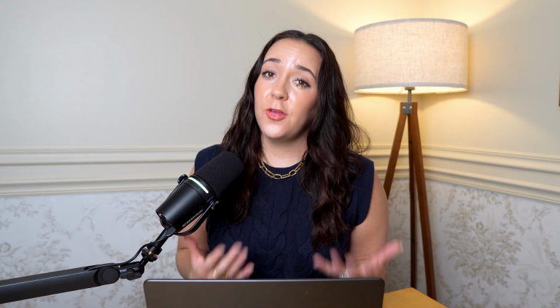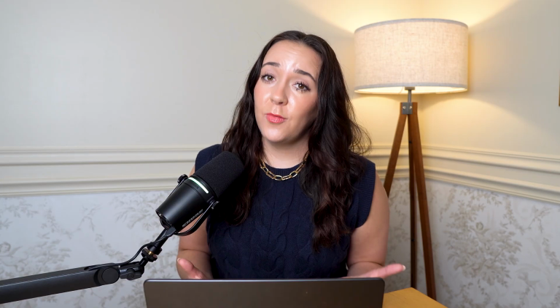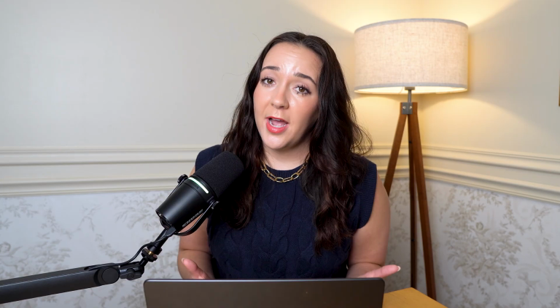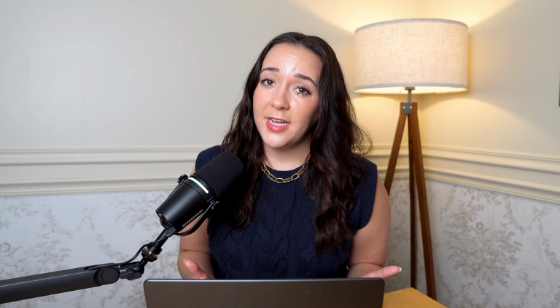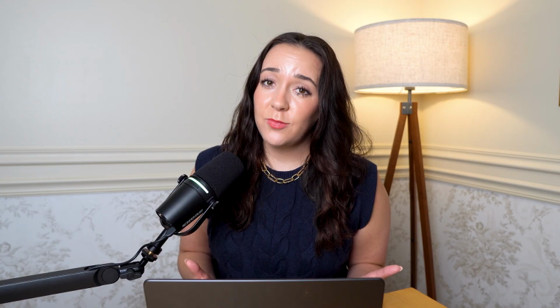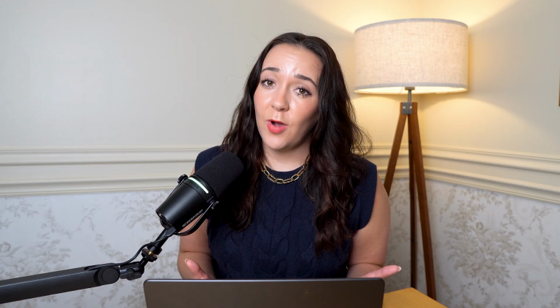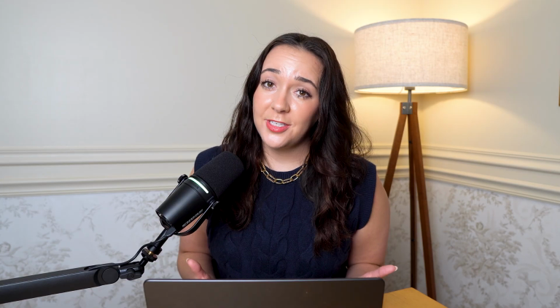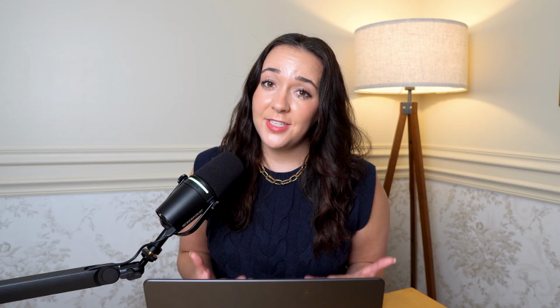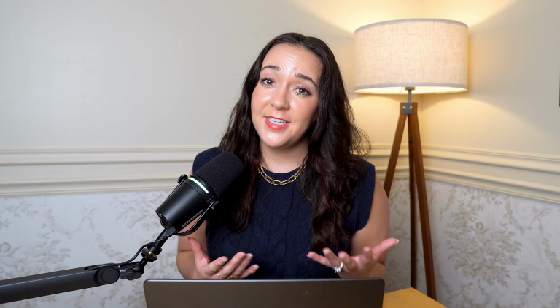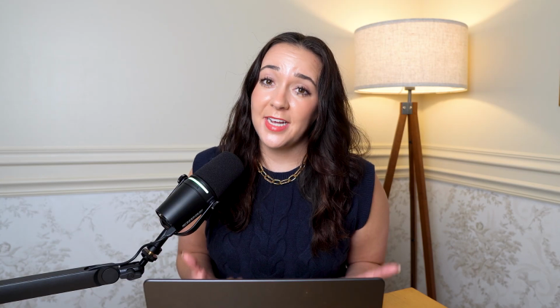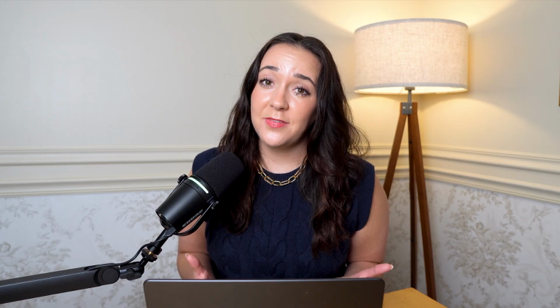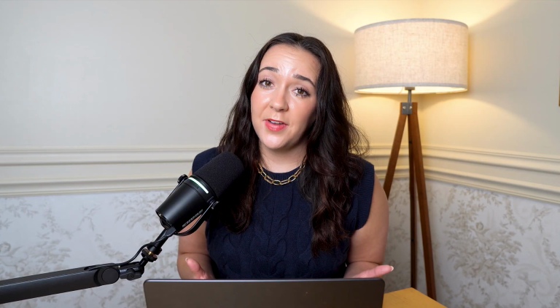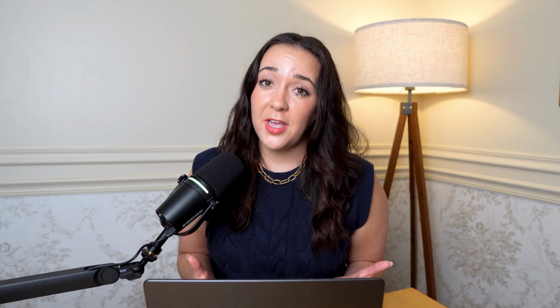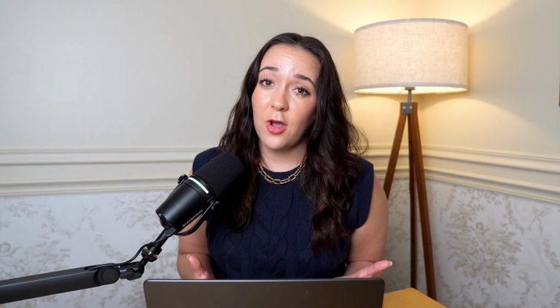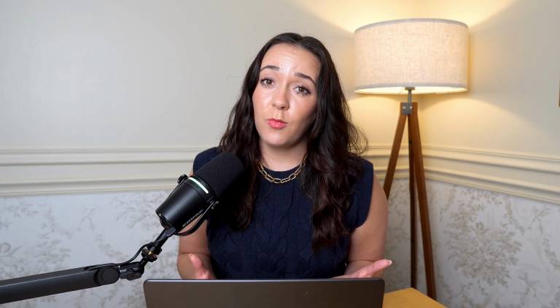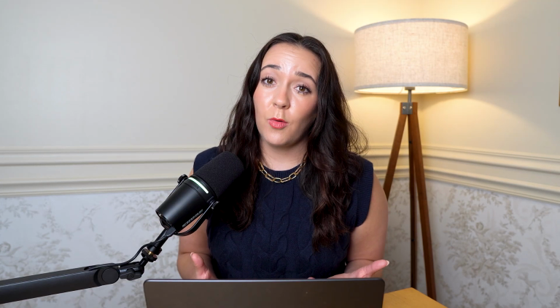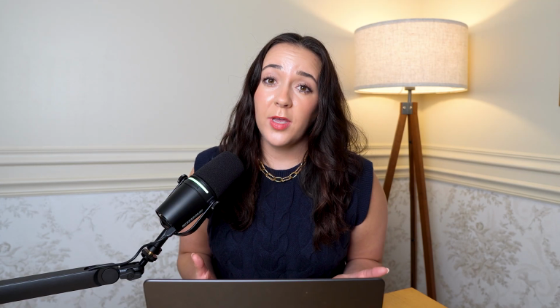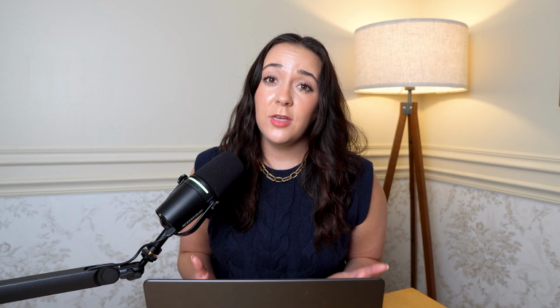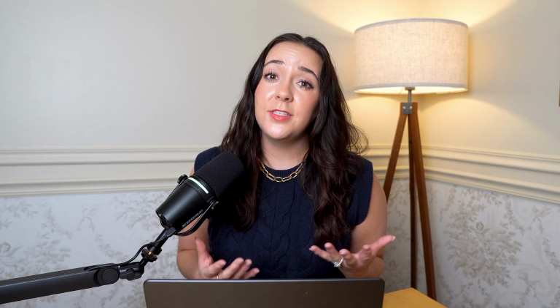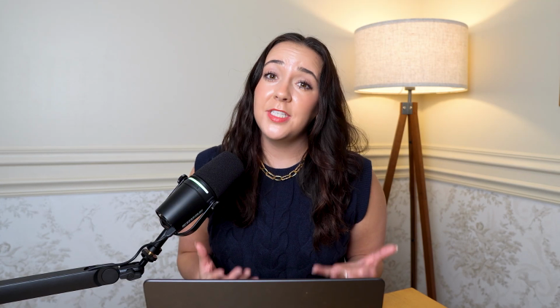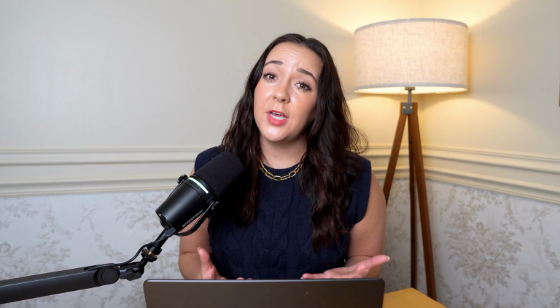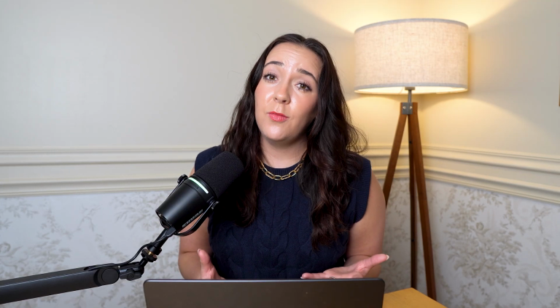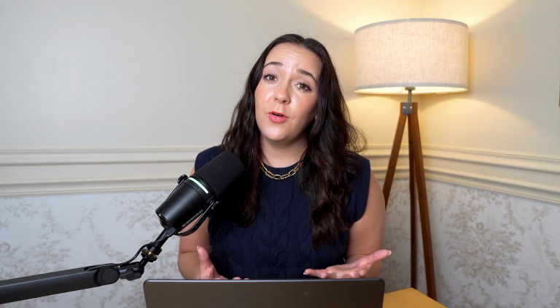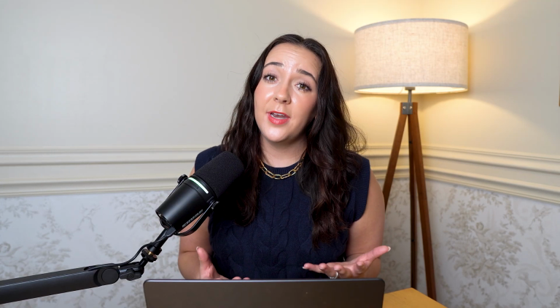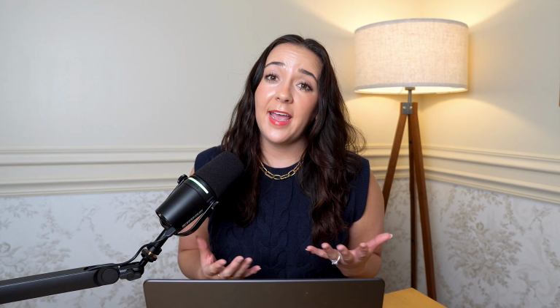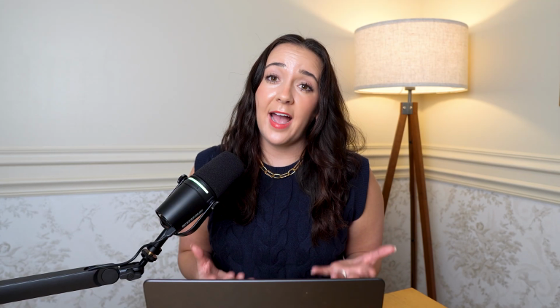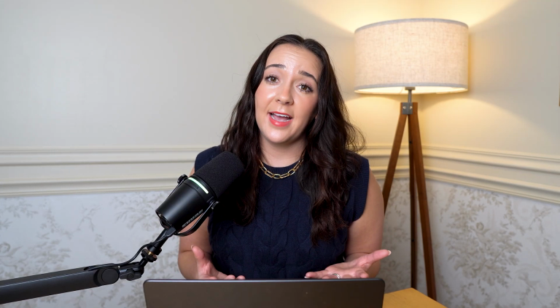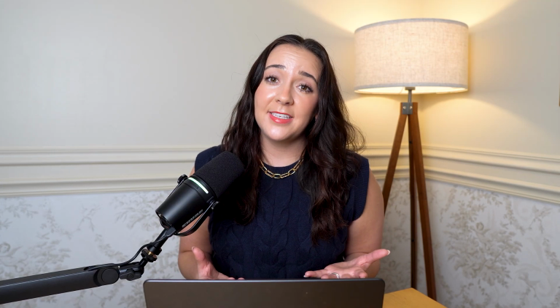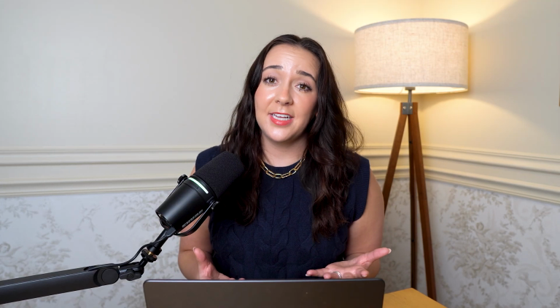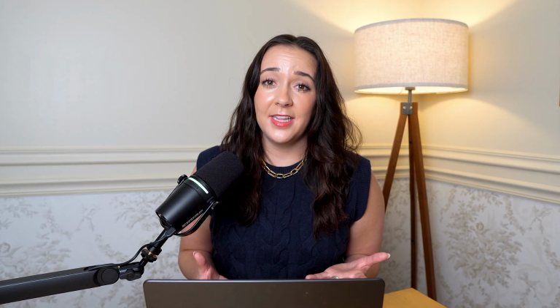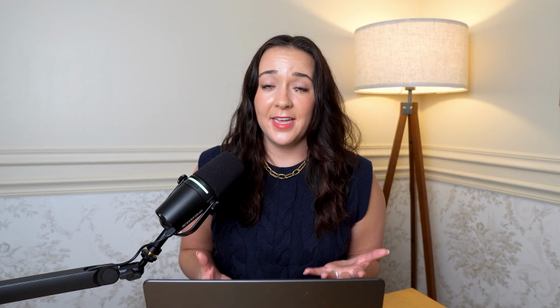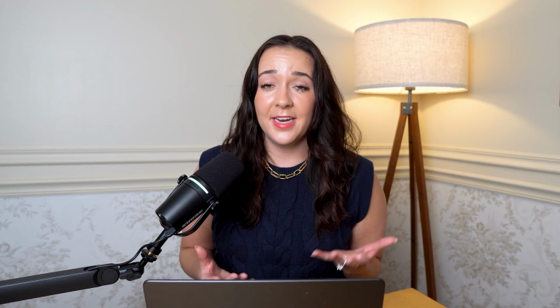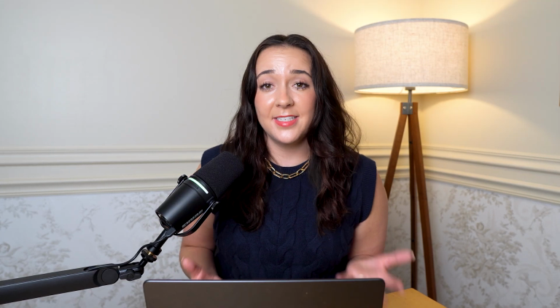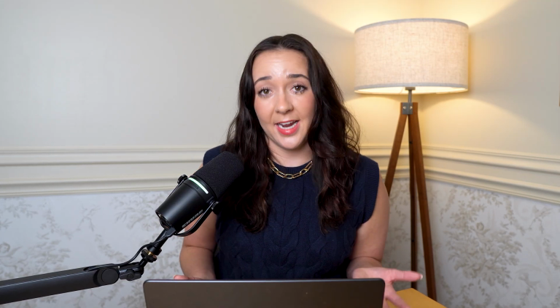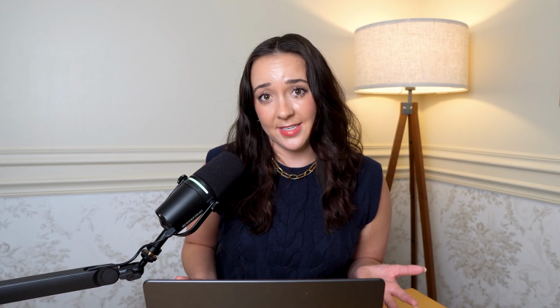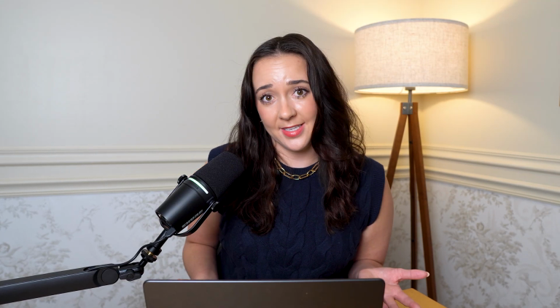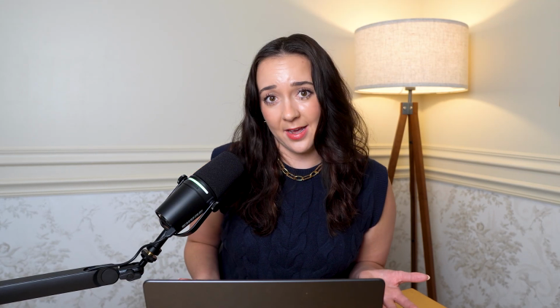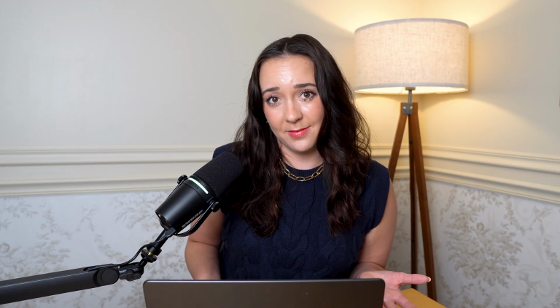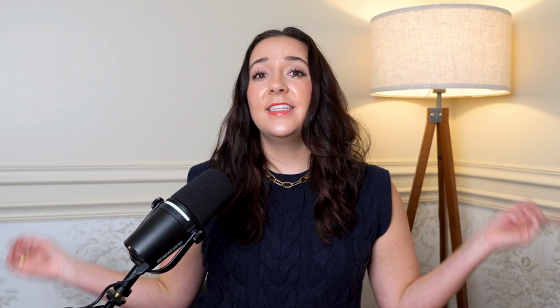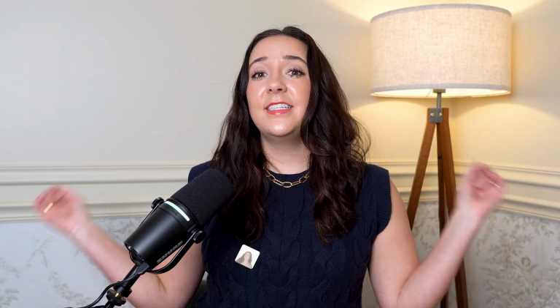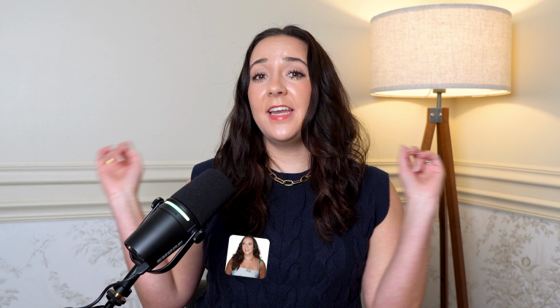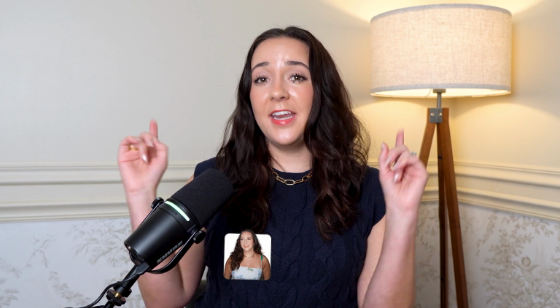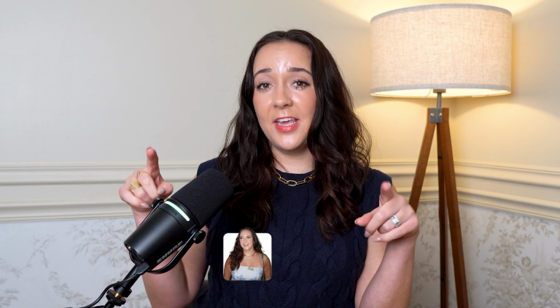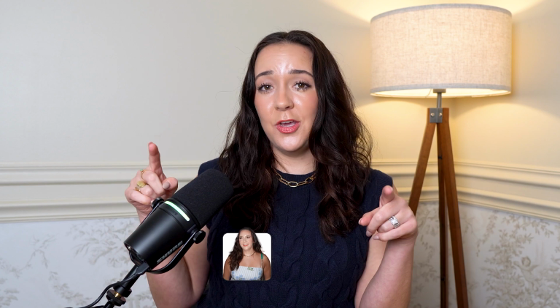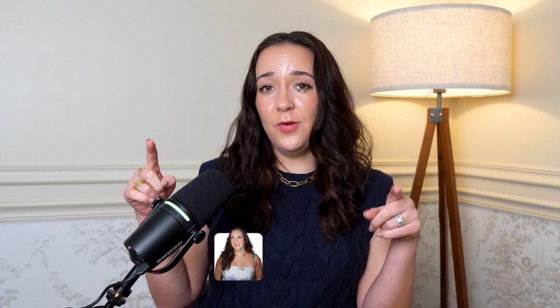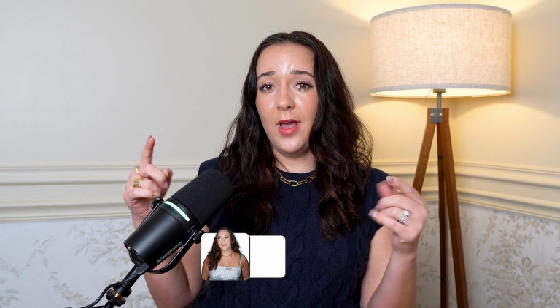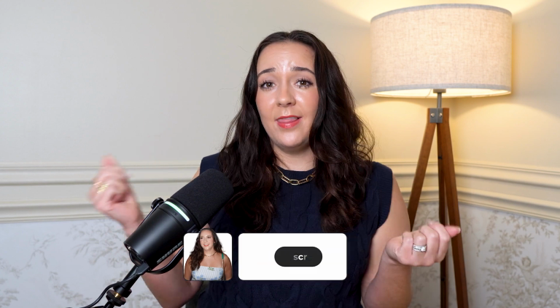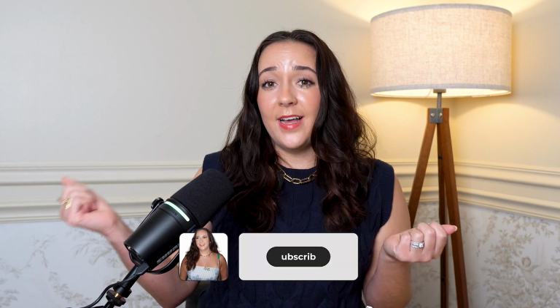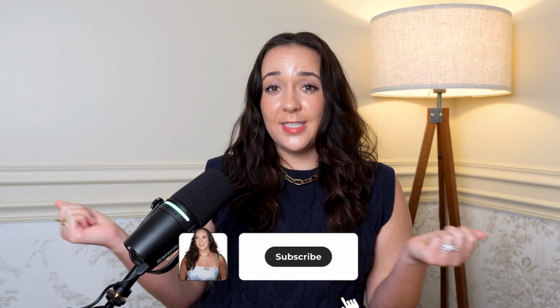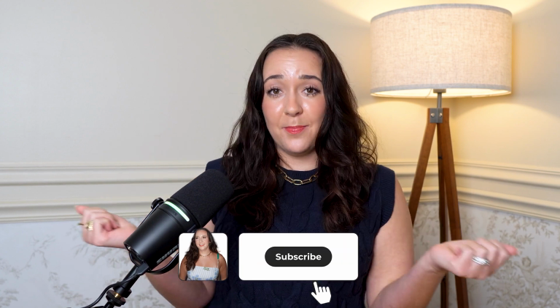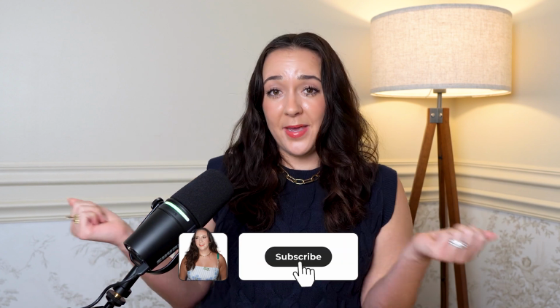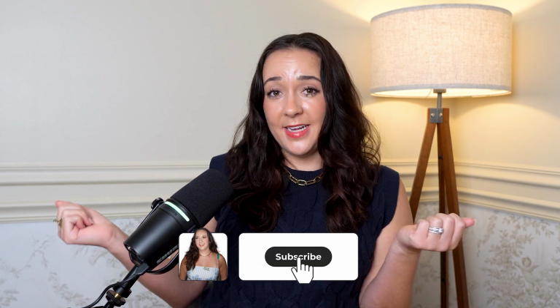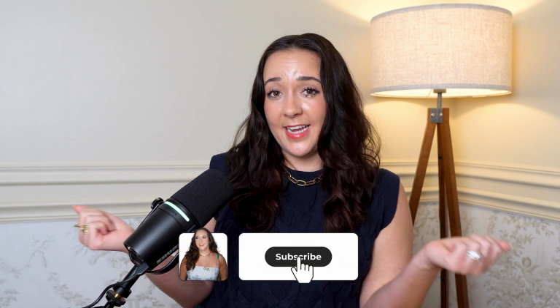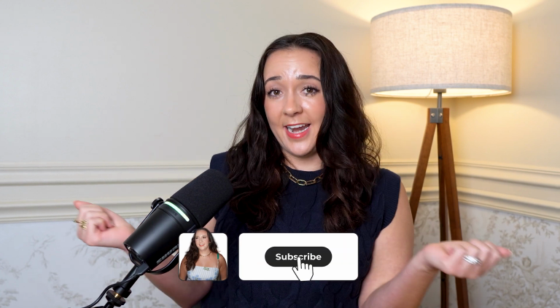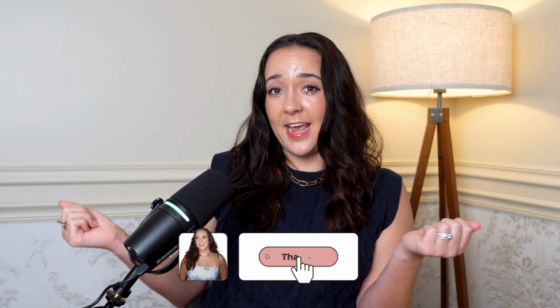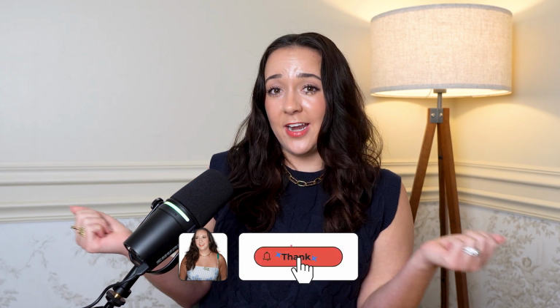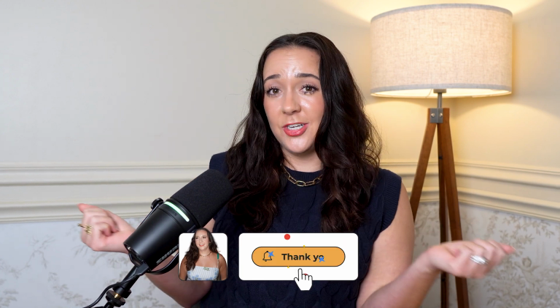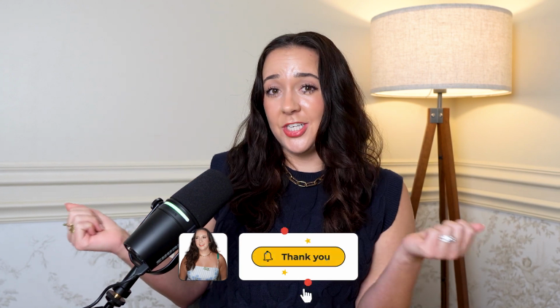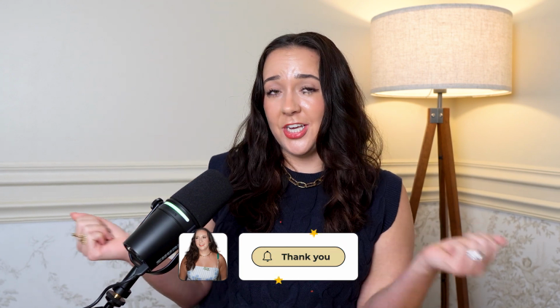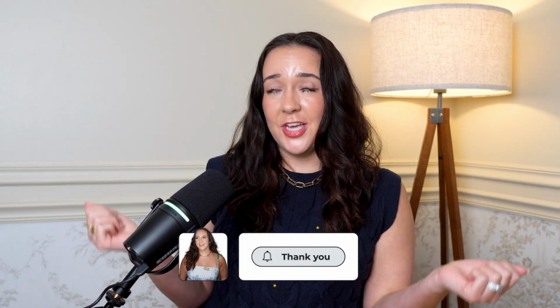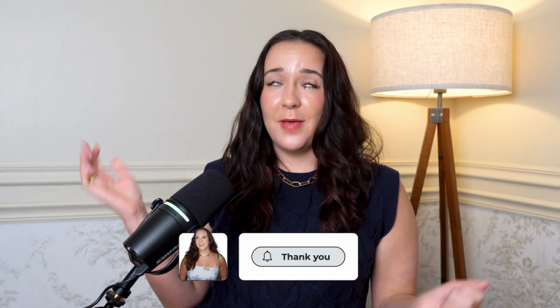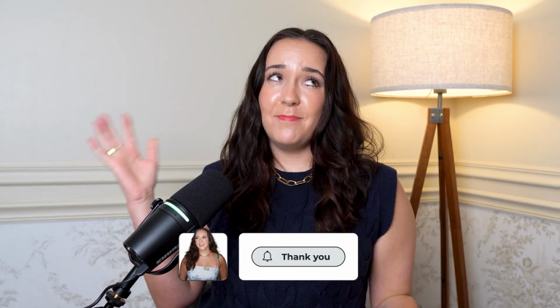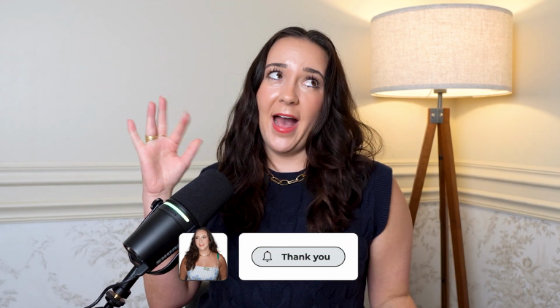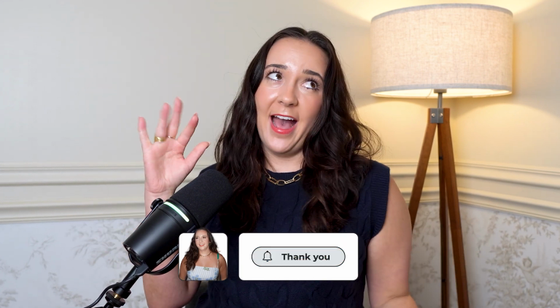Otherwise, watch this next video where we use SQL and AI to clean a data set. Sending you lots of big data energy. Bye!